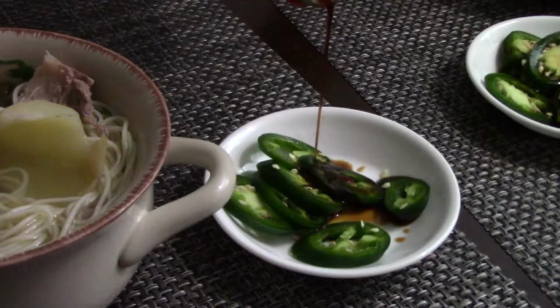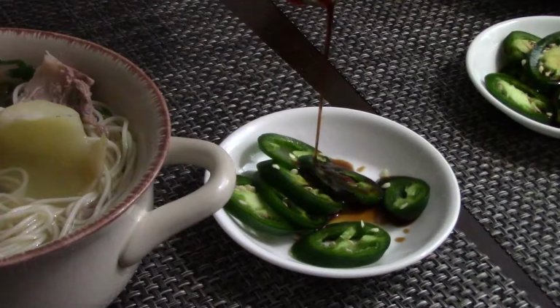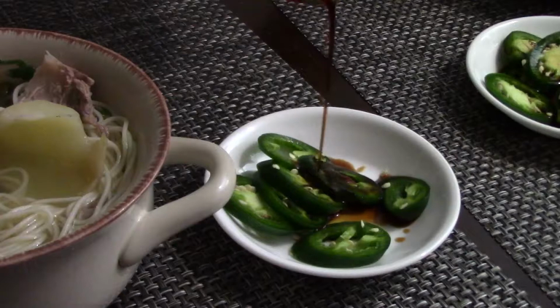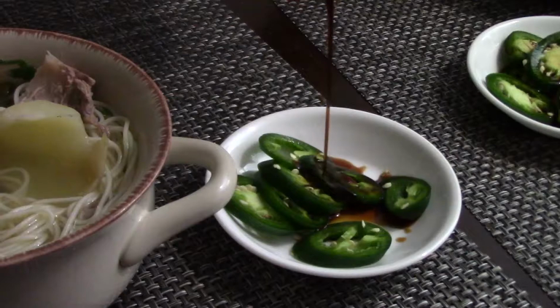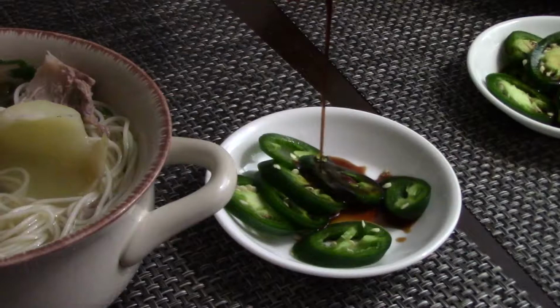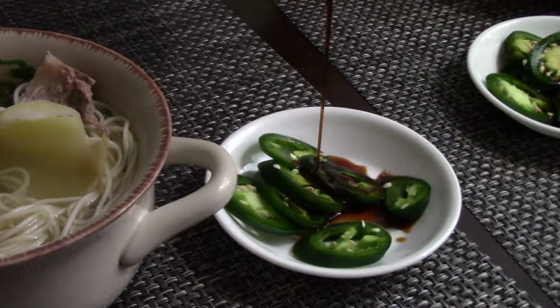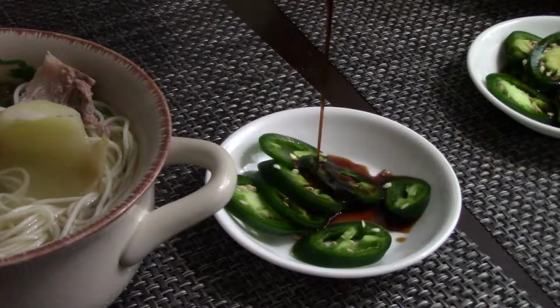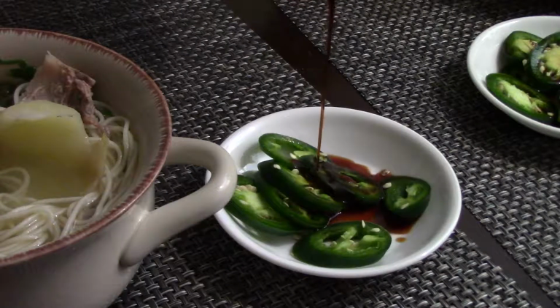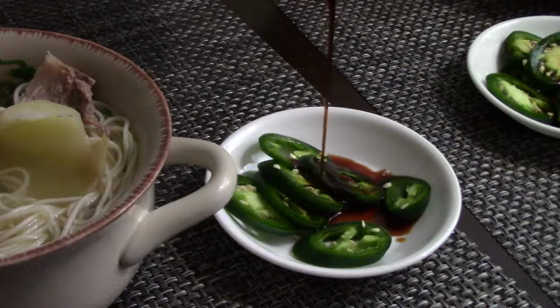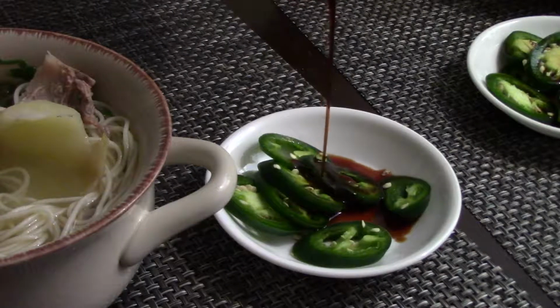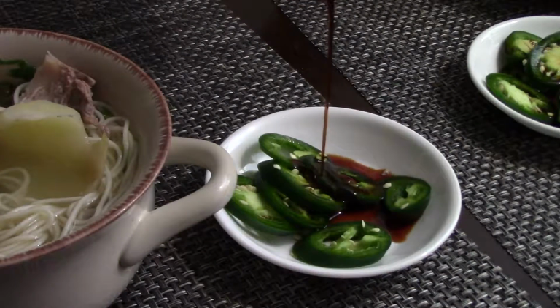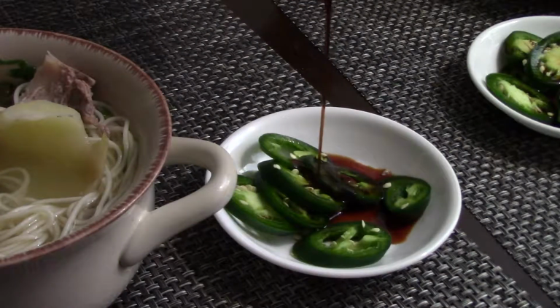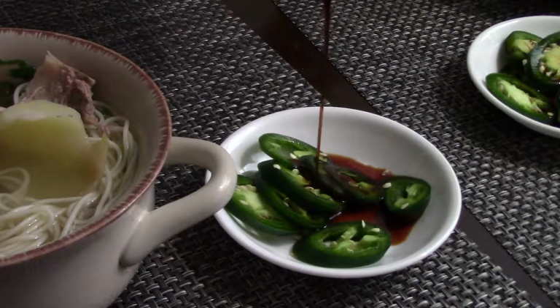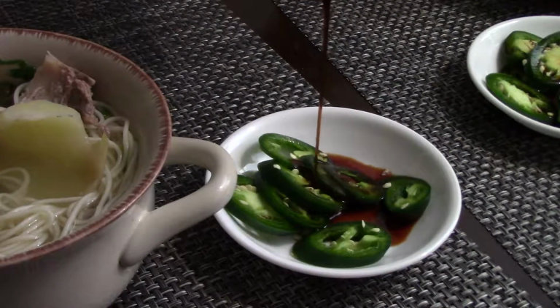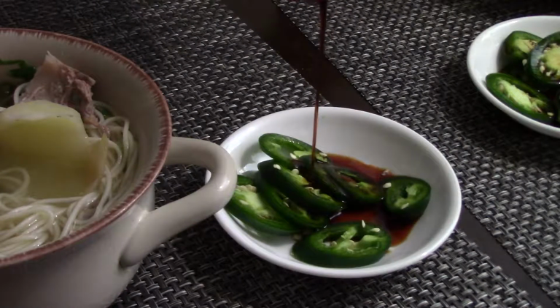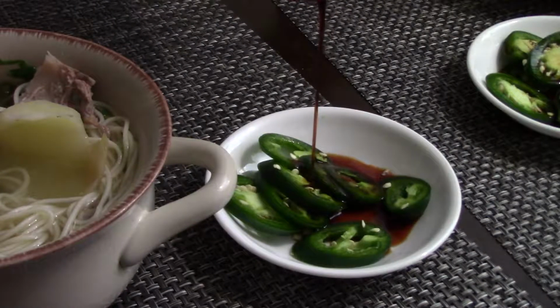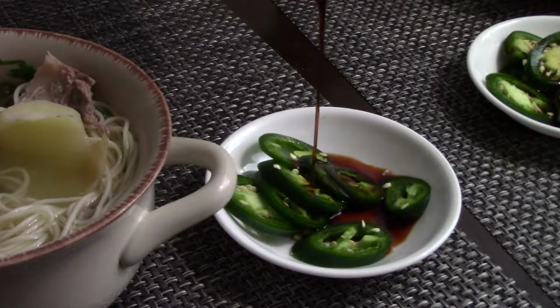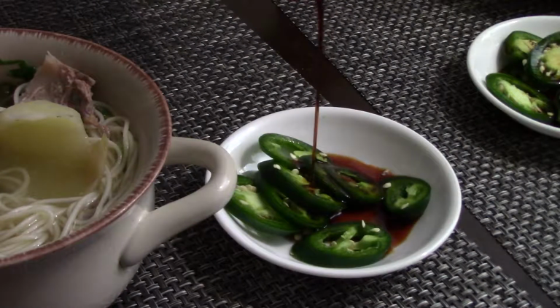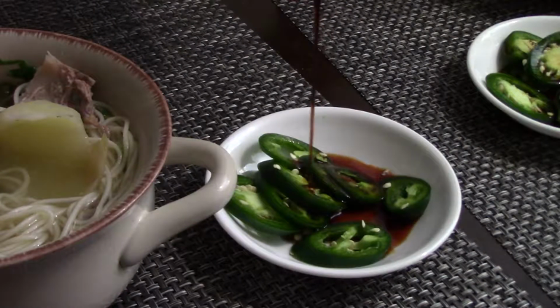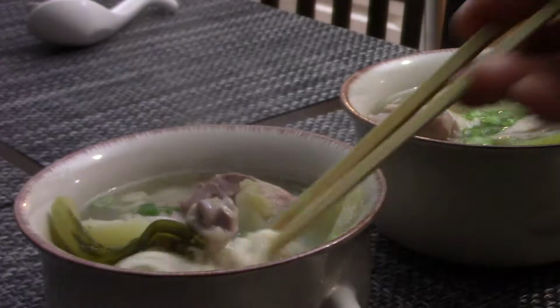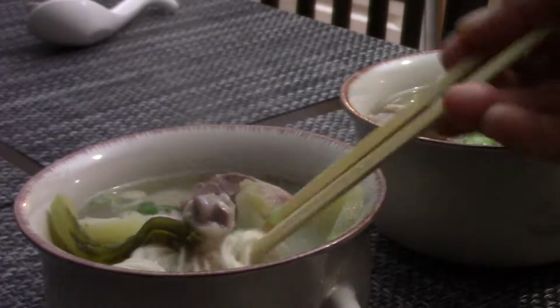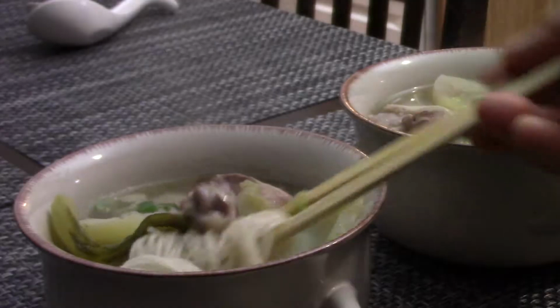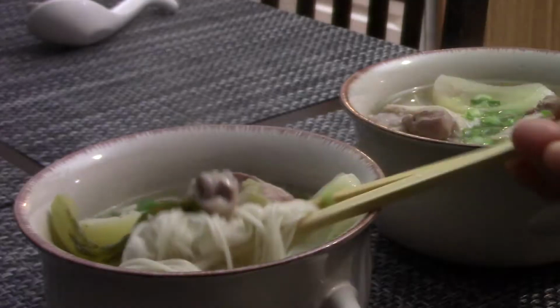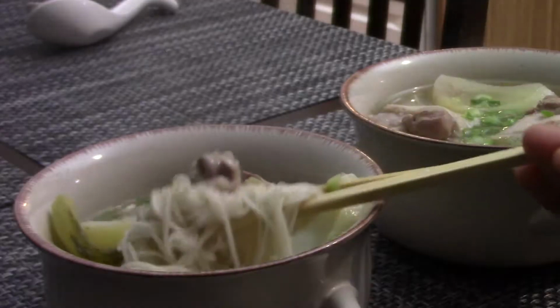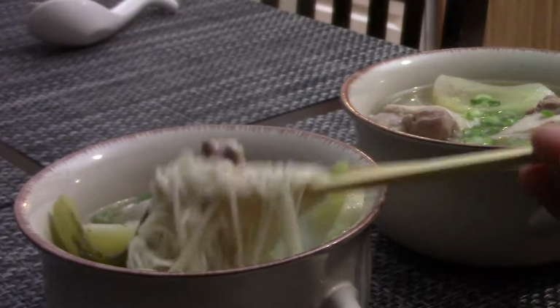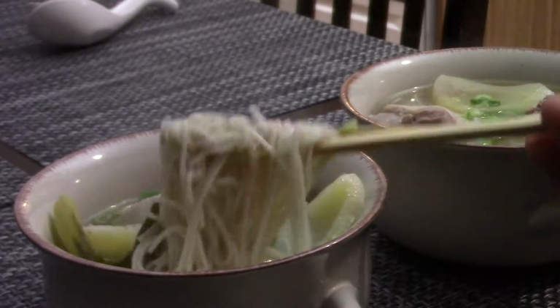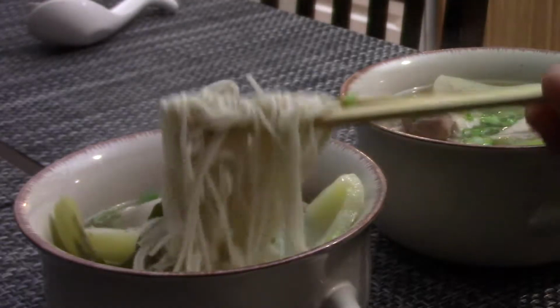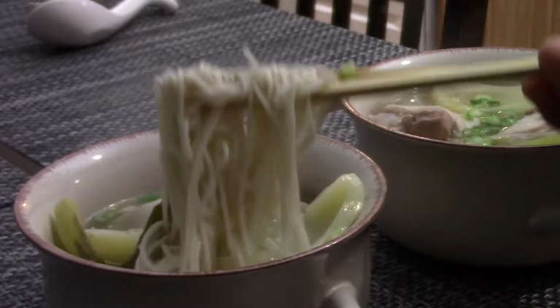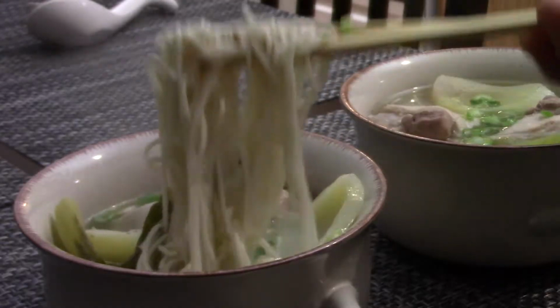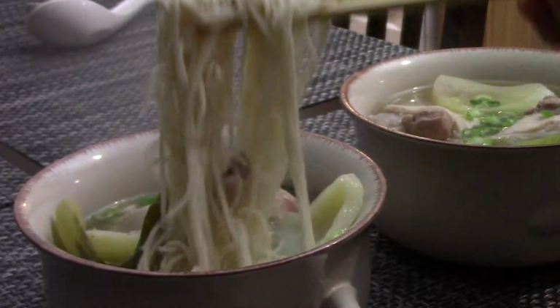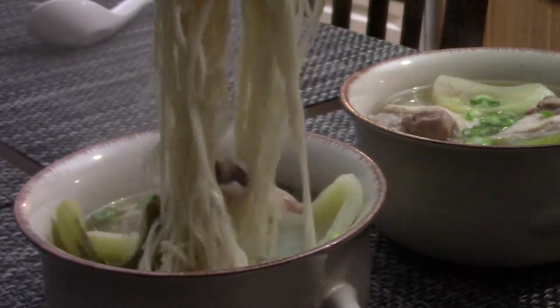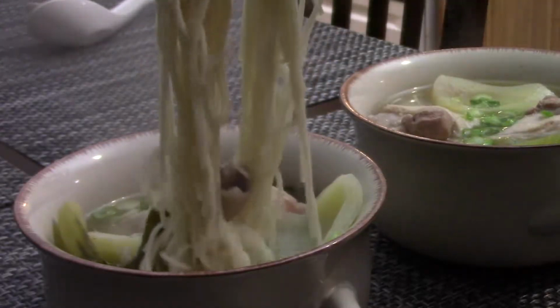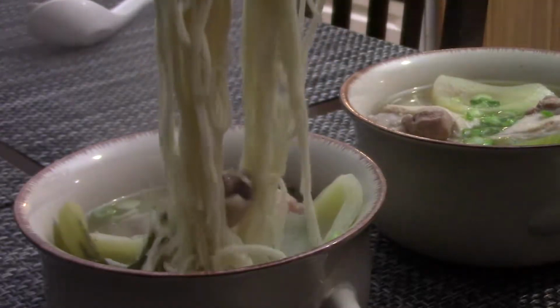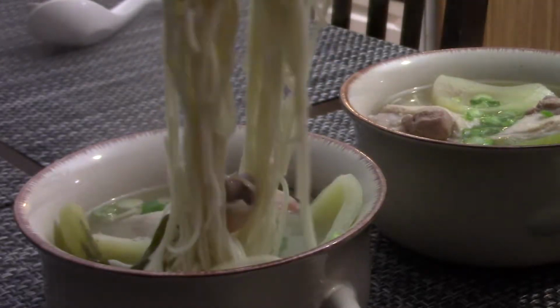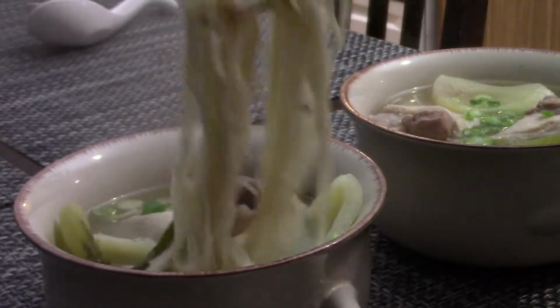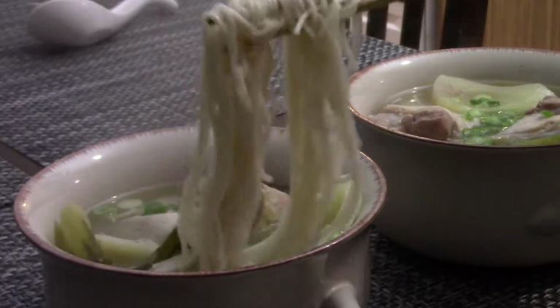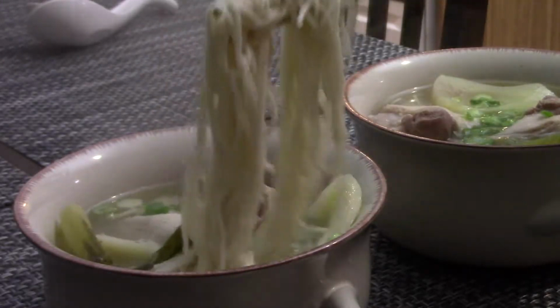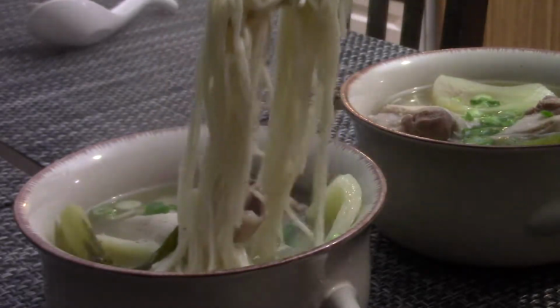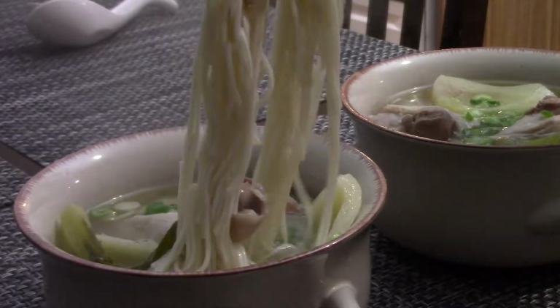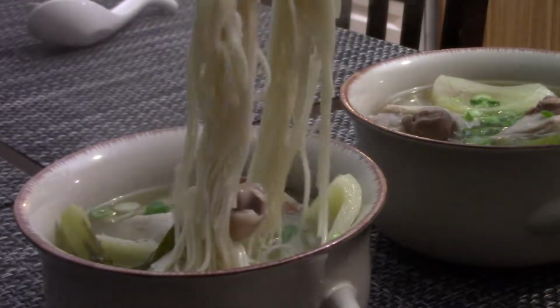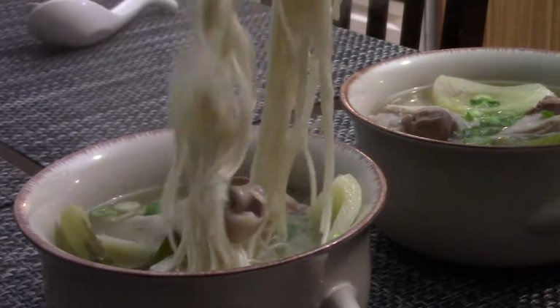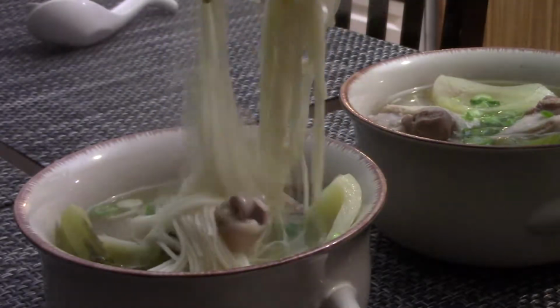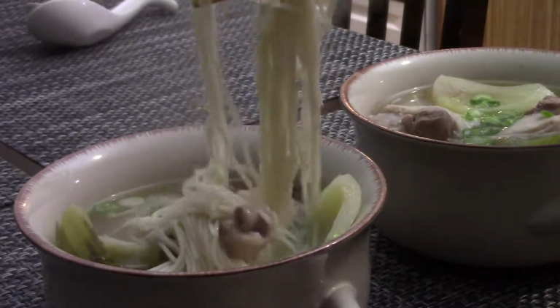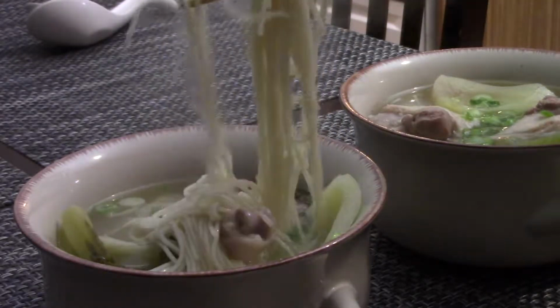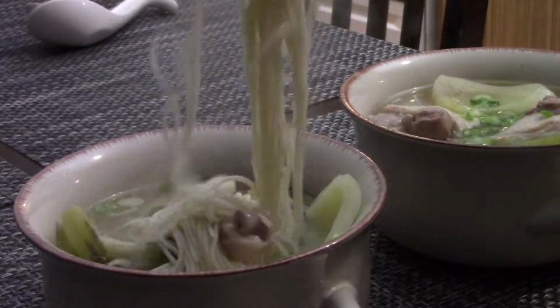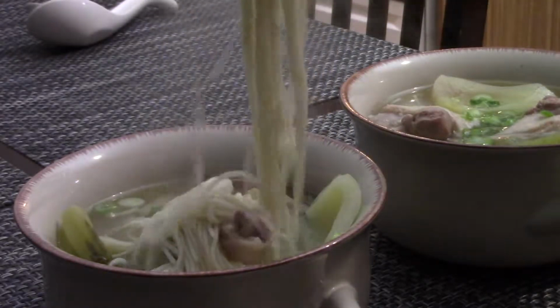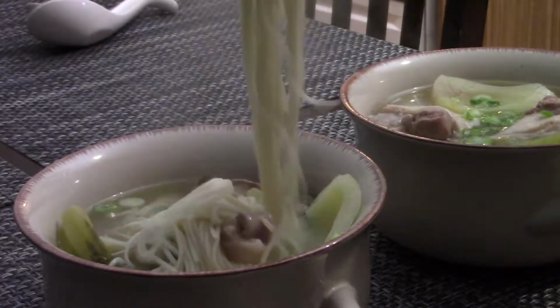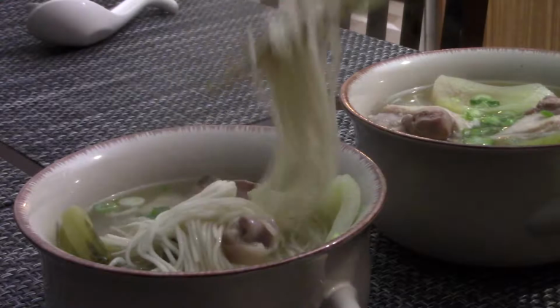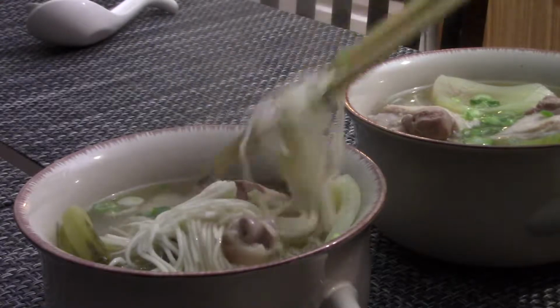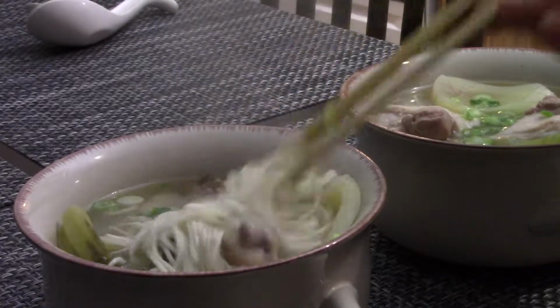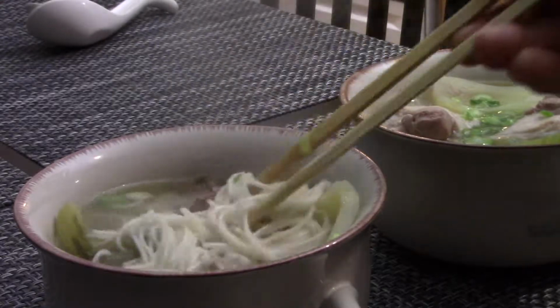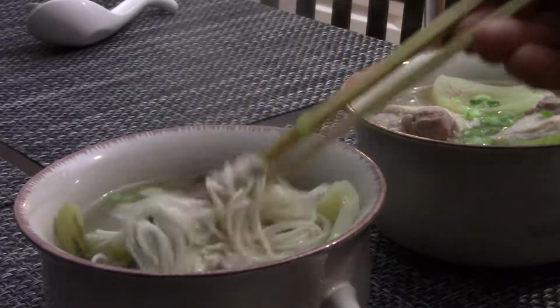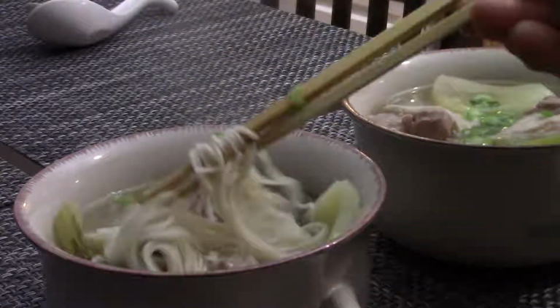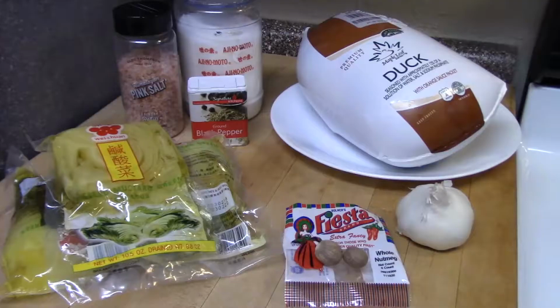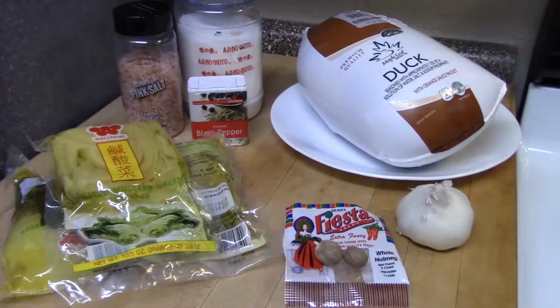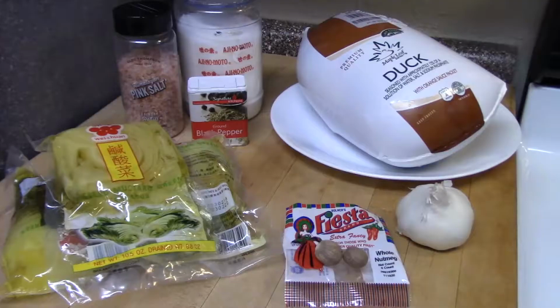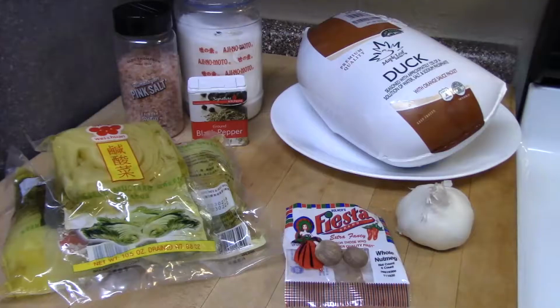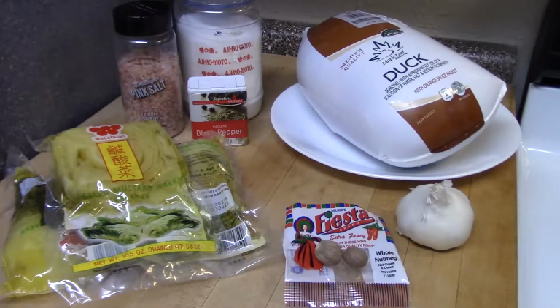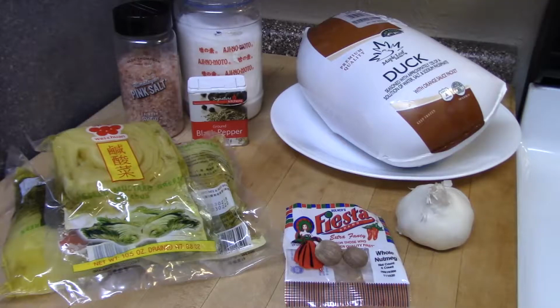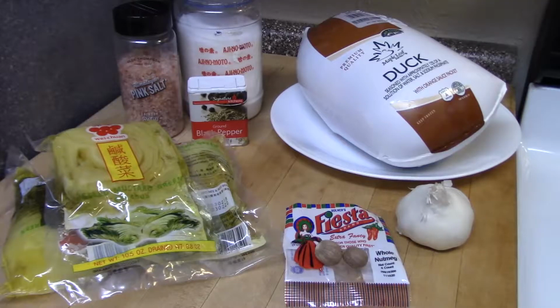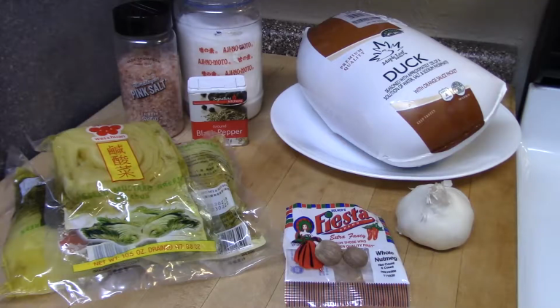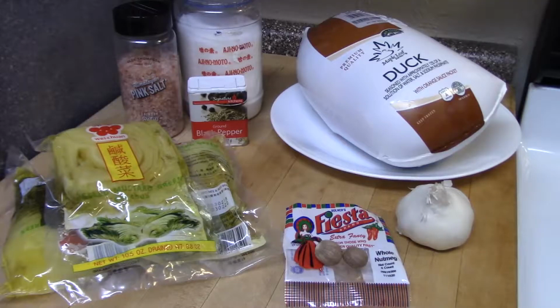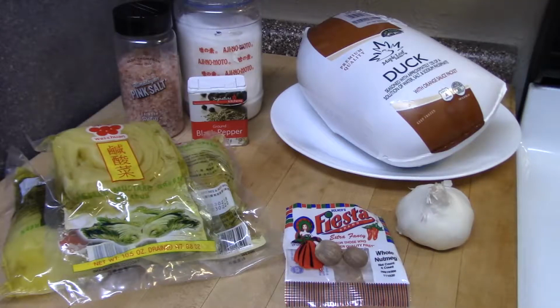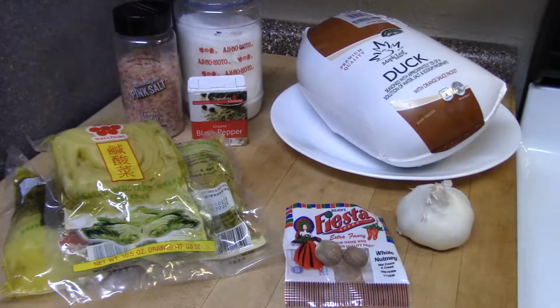Hi, this is Tony. Today I'm going to show you how to cook duck sour cabbage soup with soba.